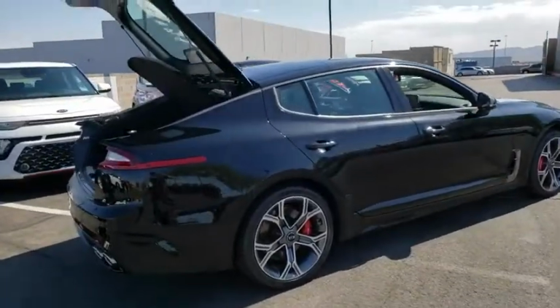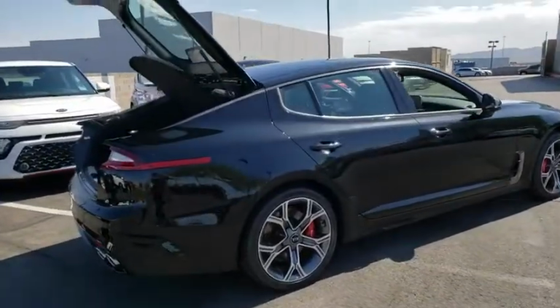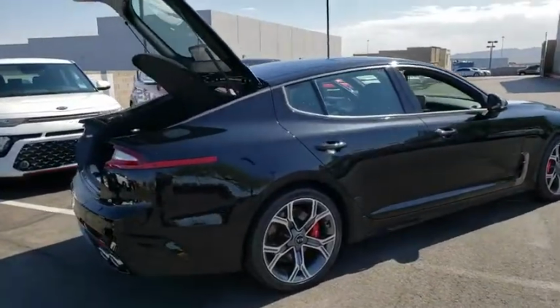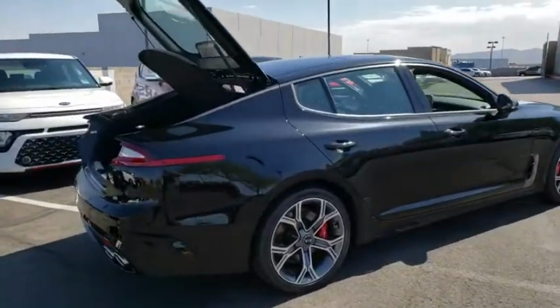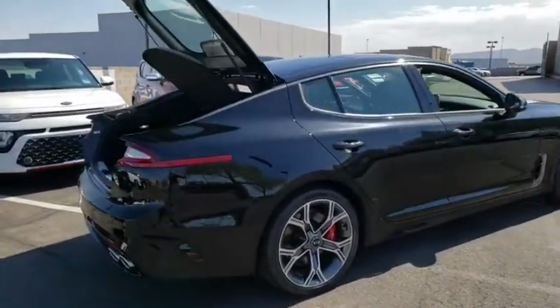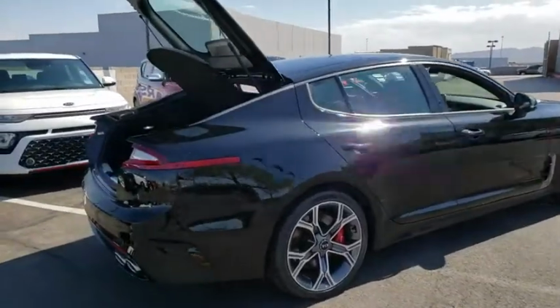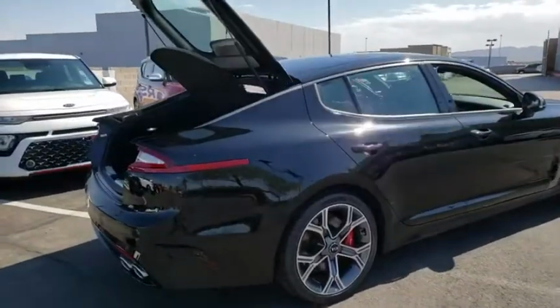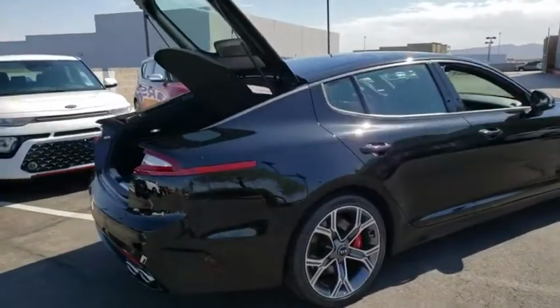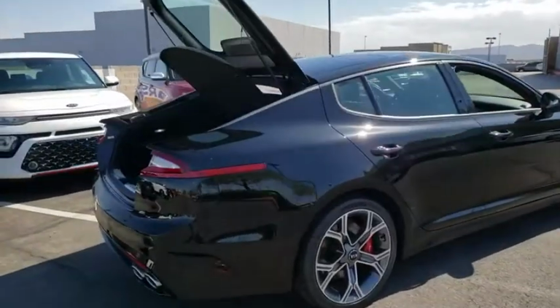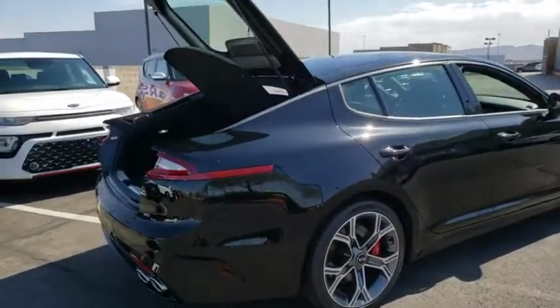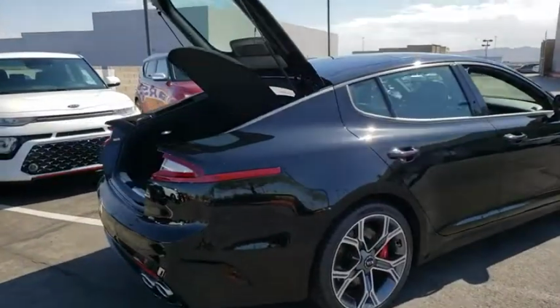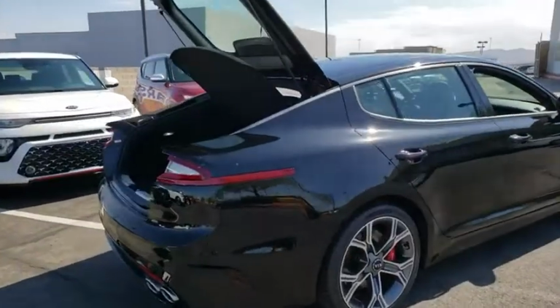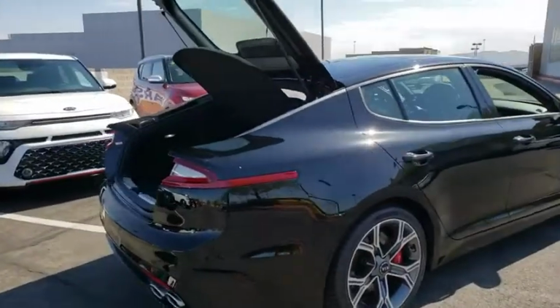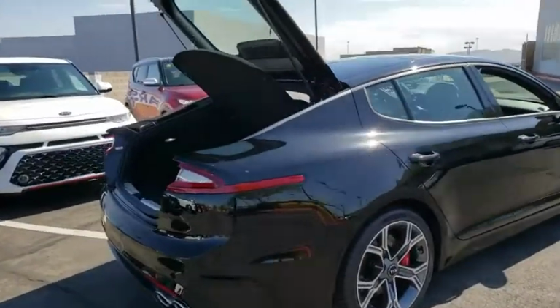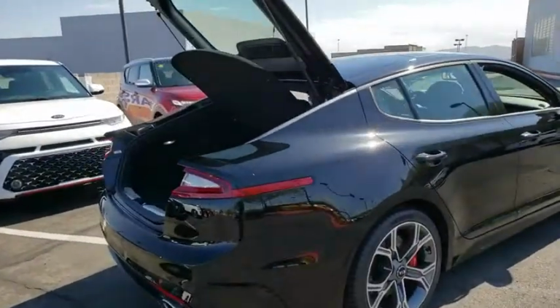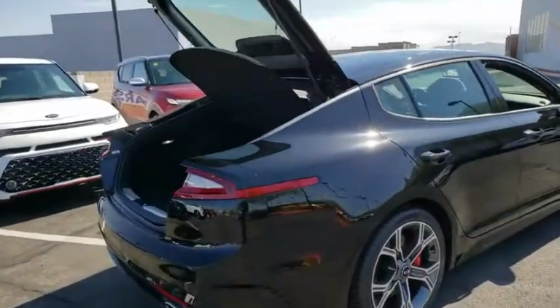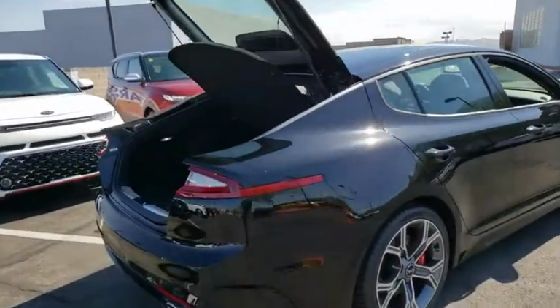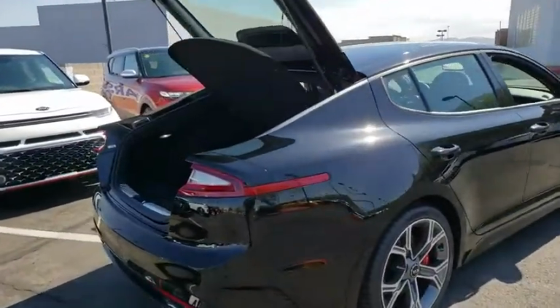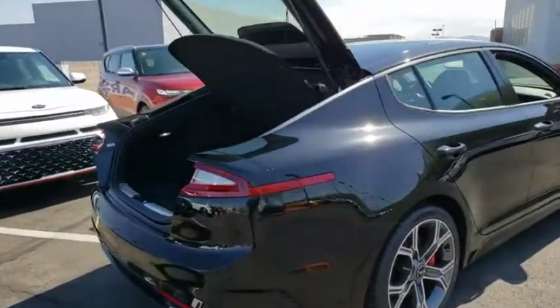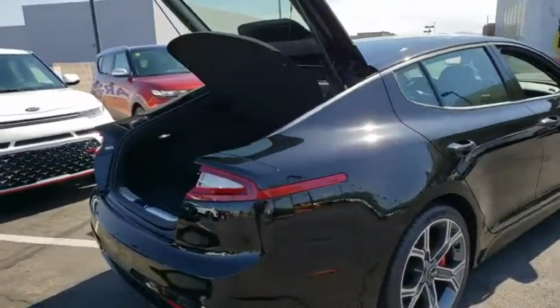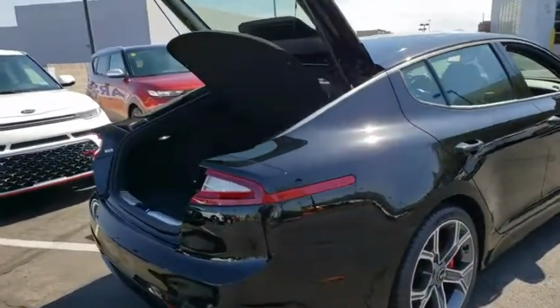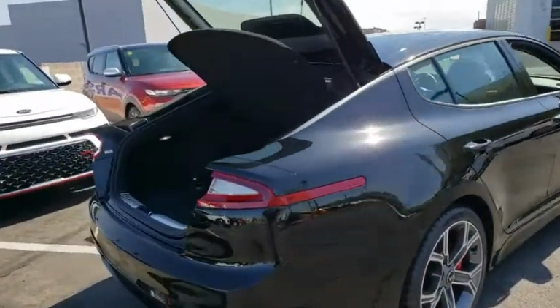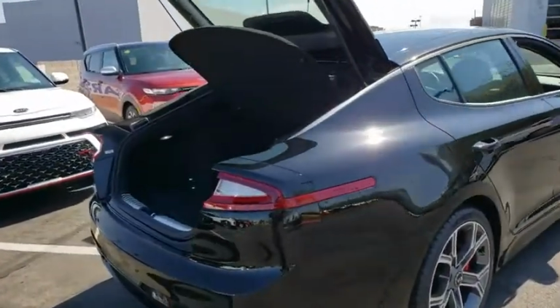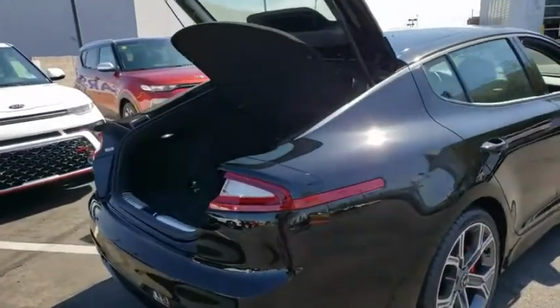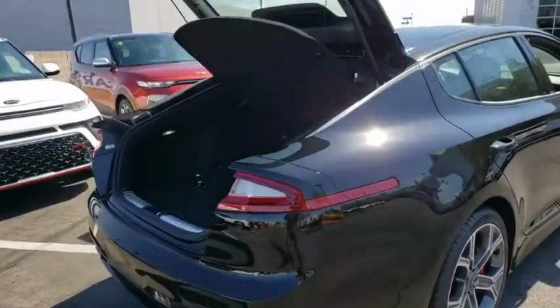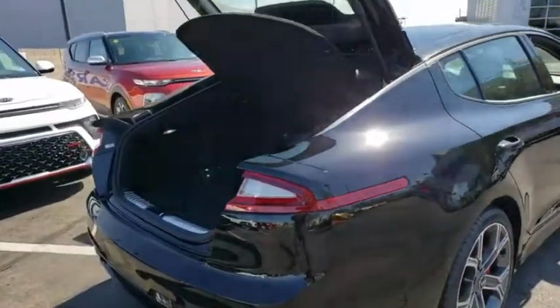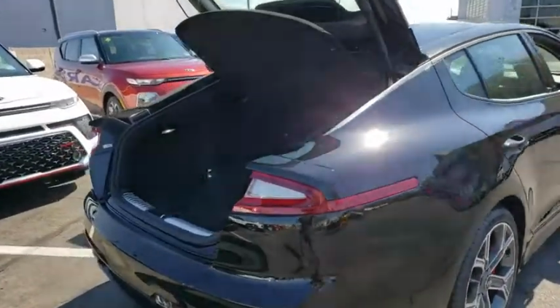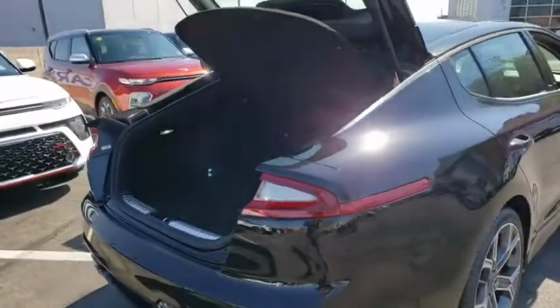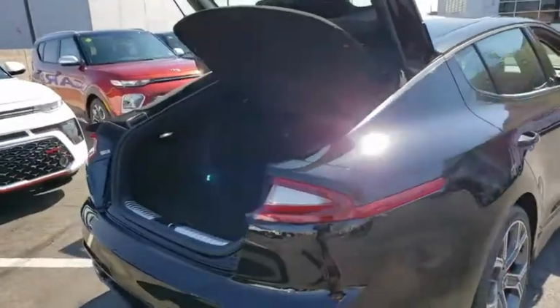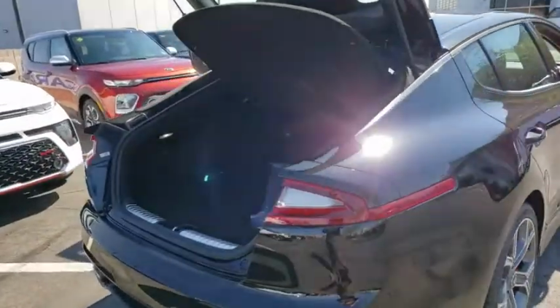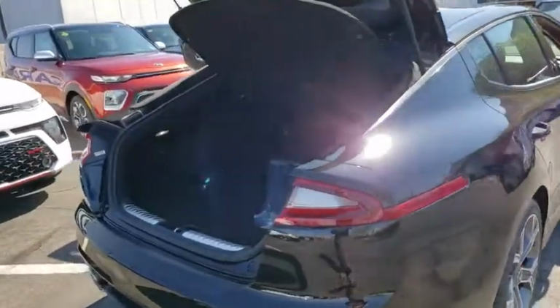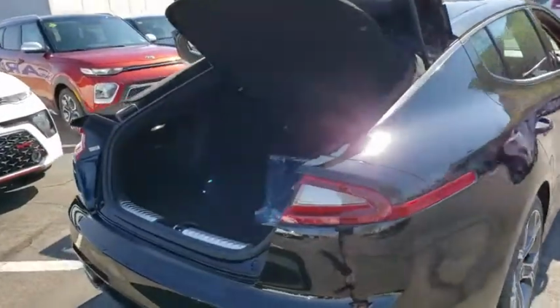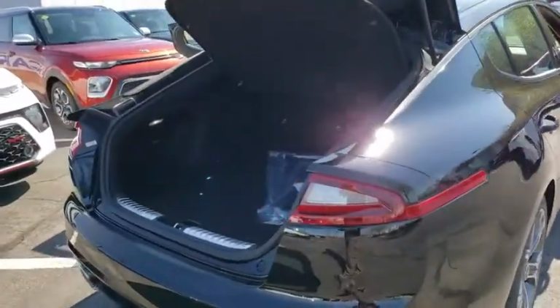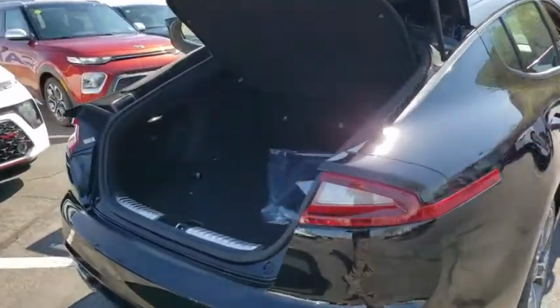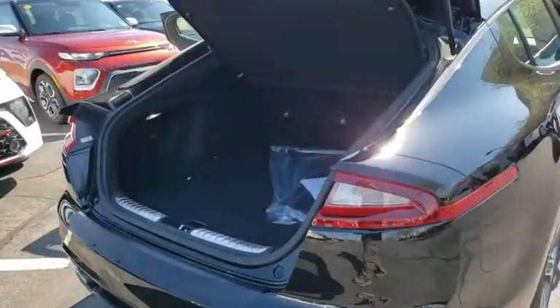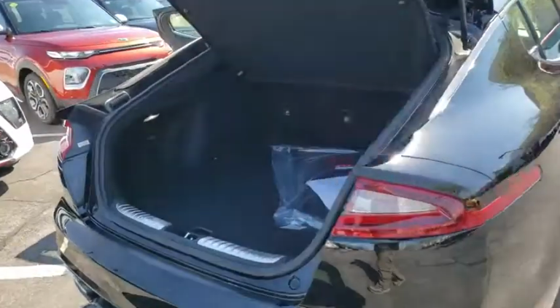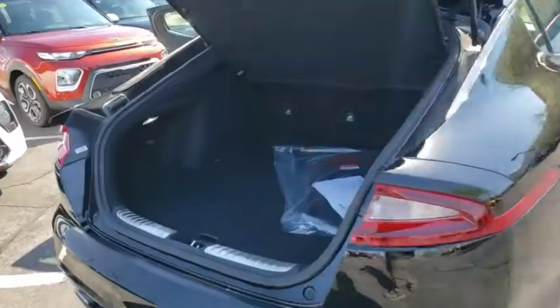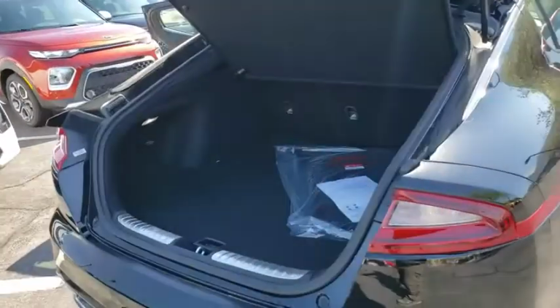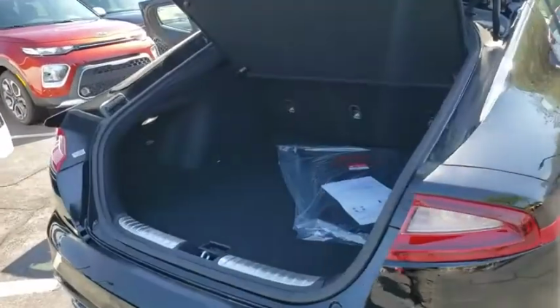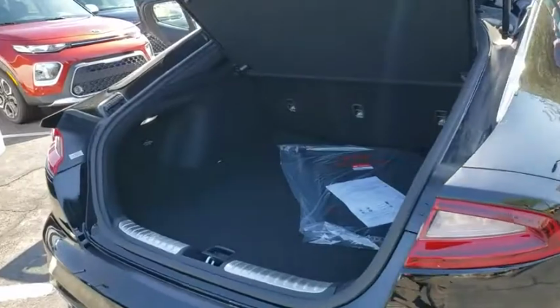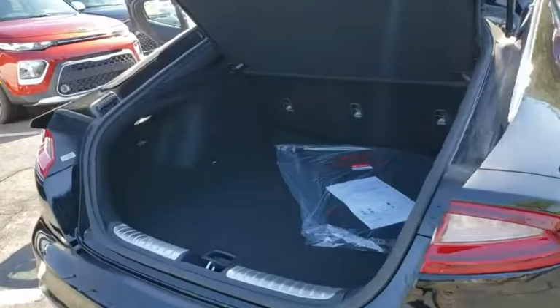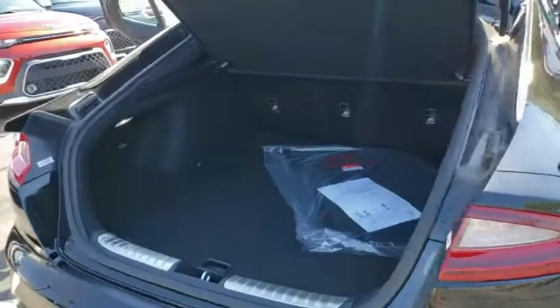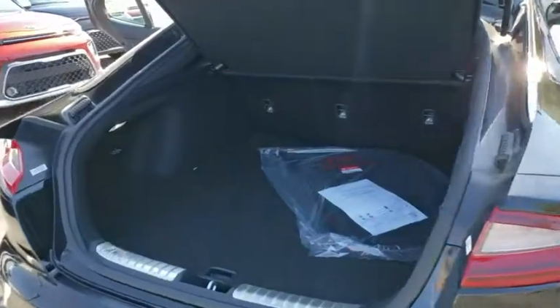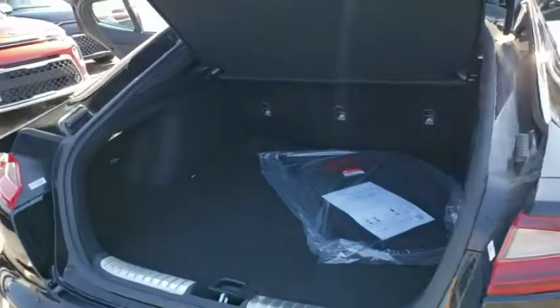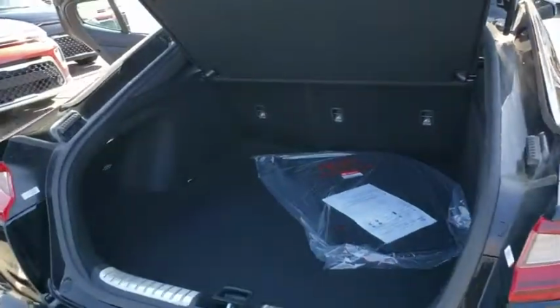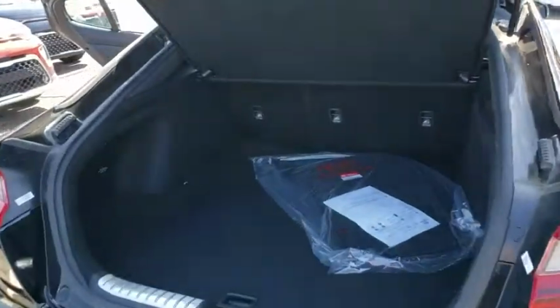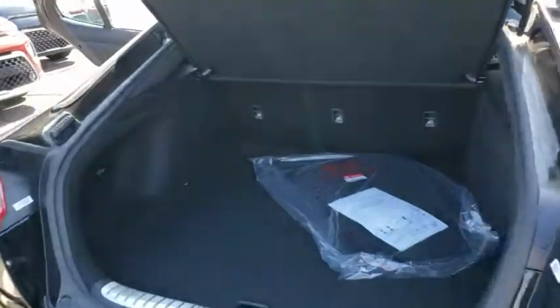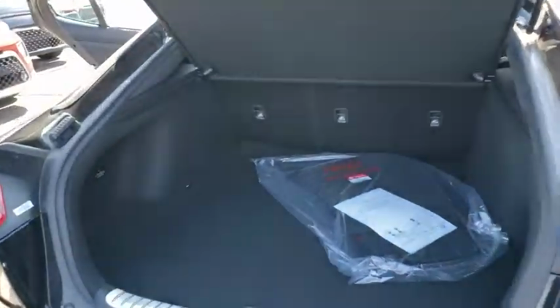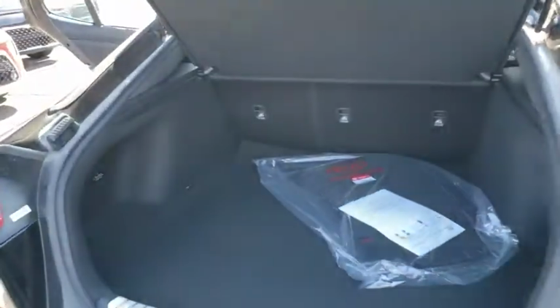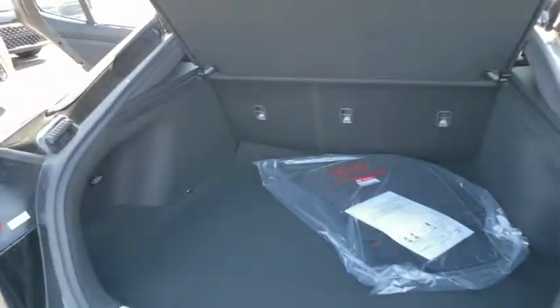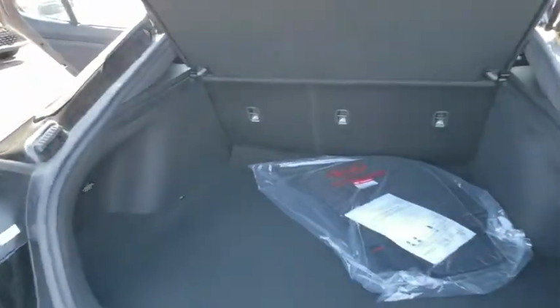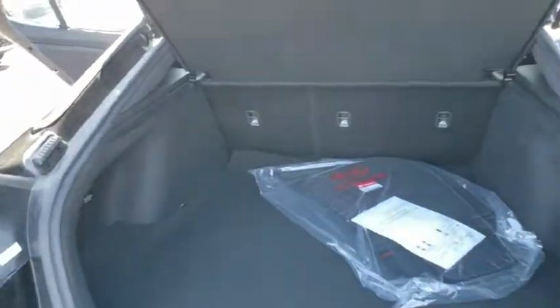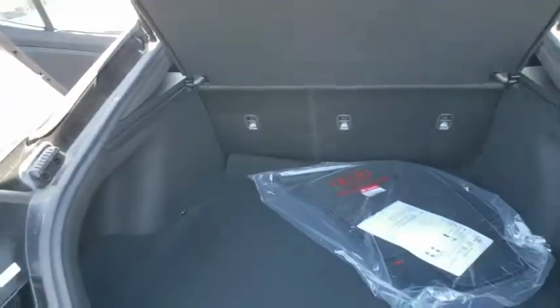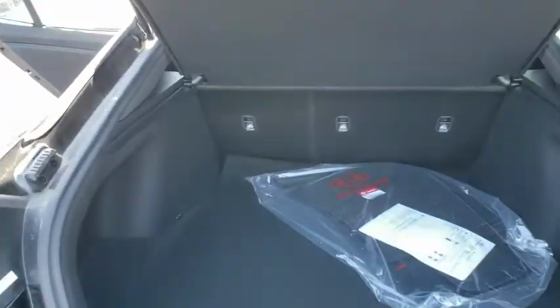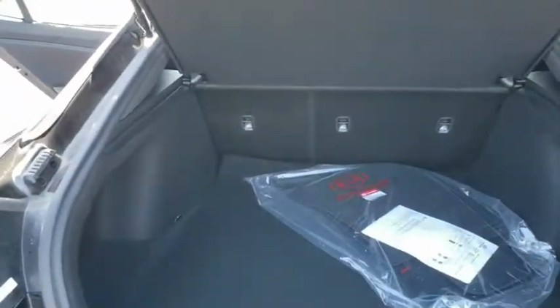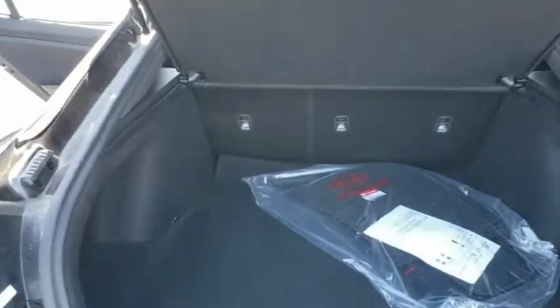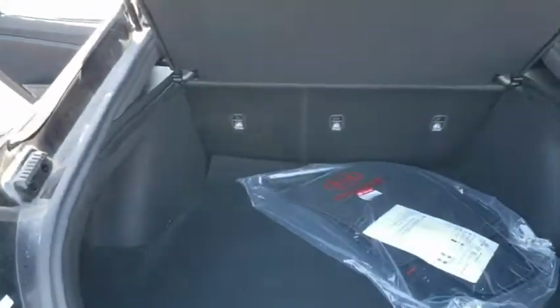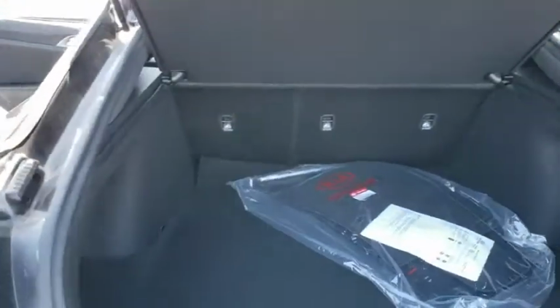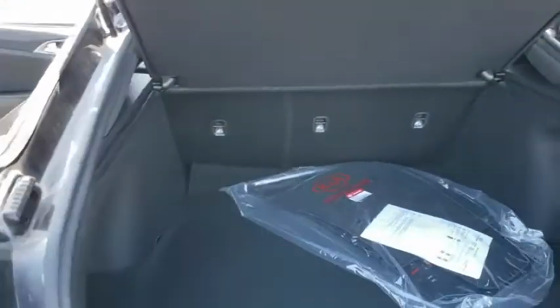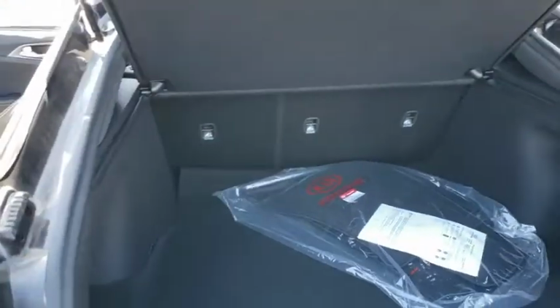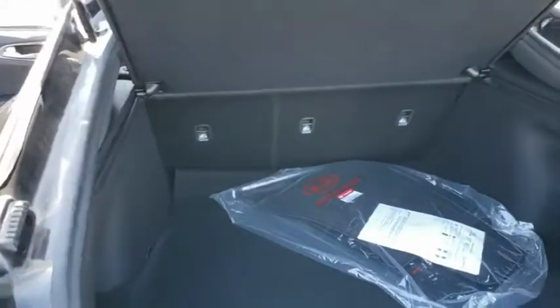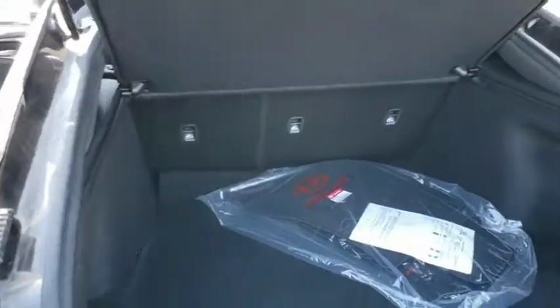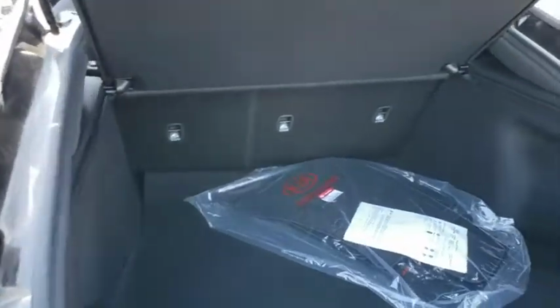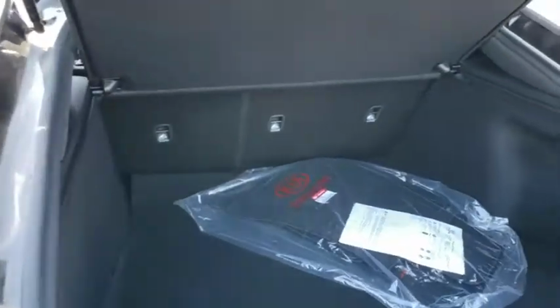Backup camera, compass, outside temperature gauge, power tilting steering wheel. Come see the car for yourself.